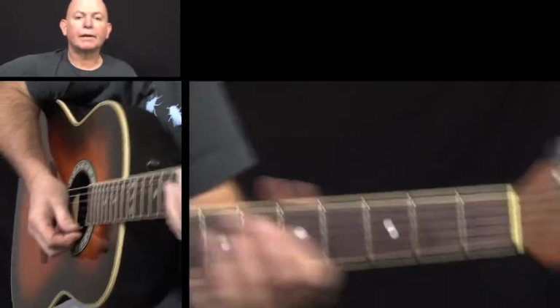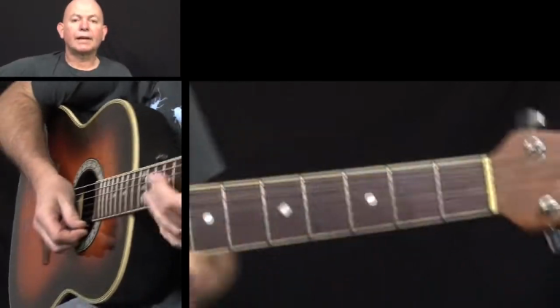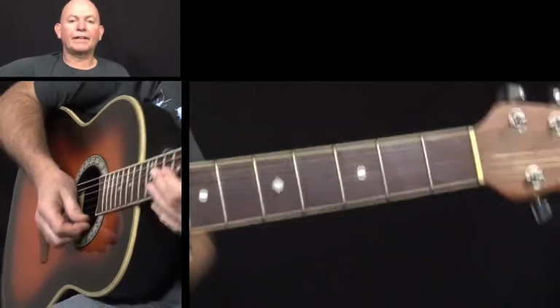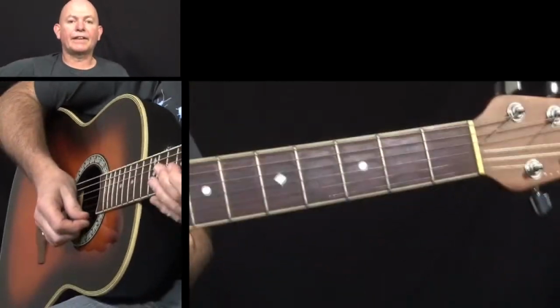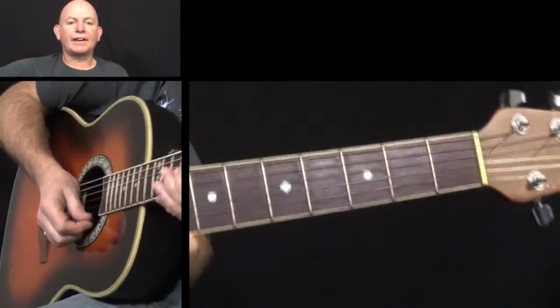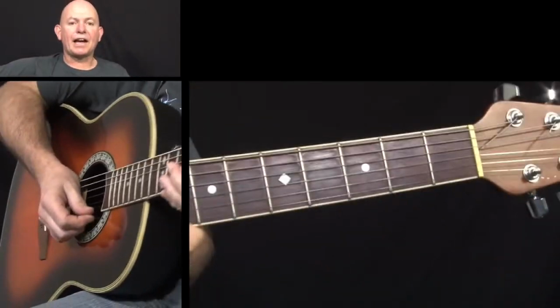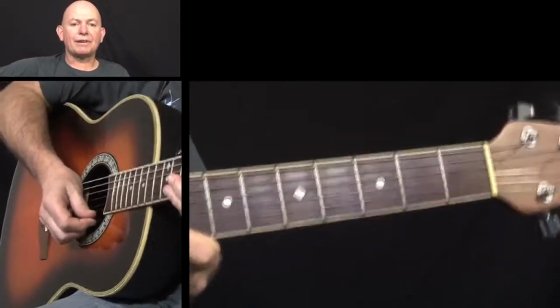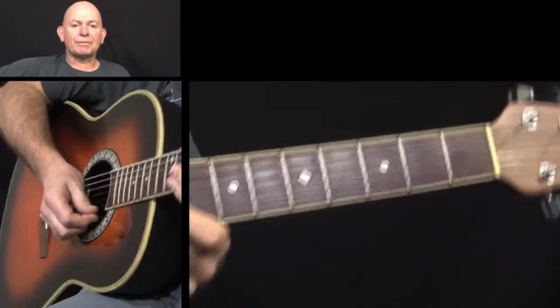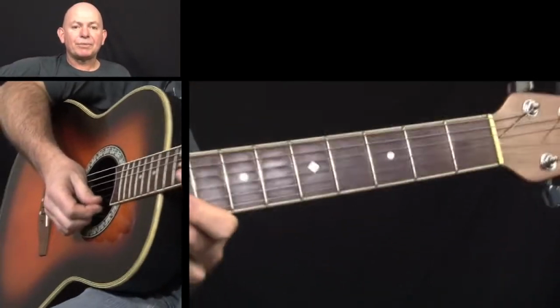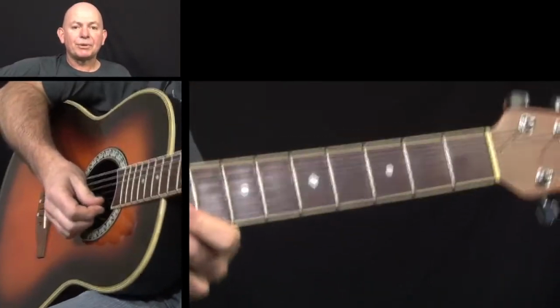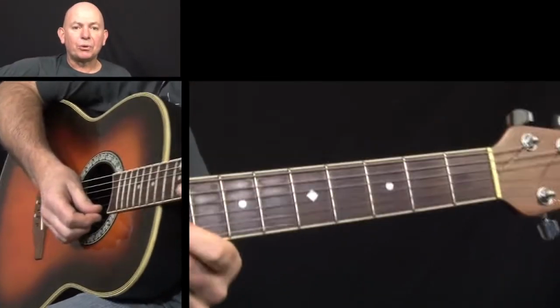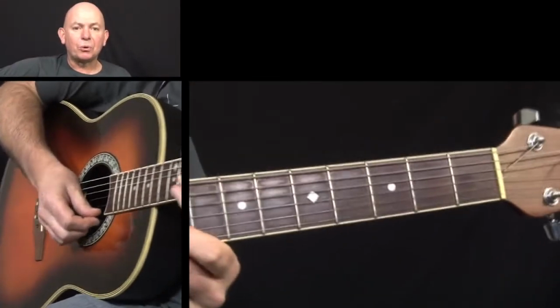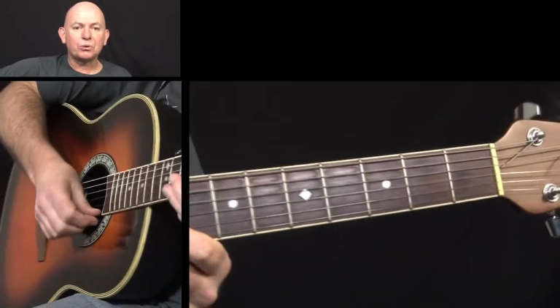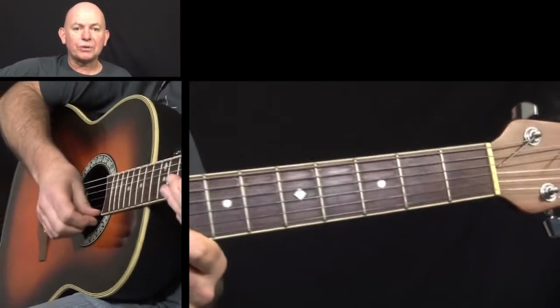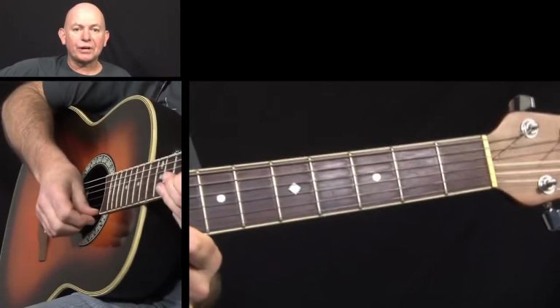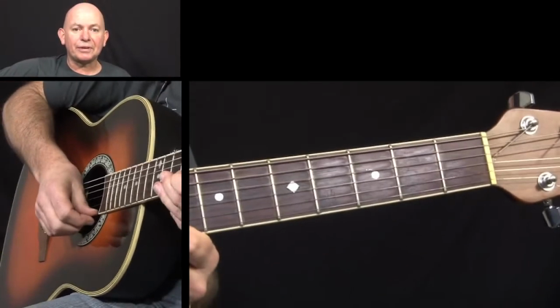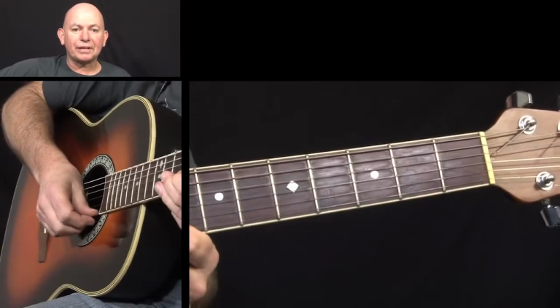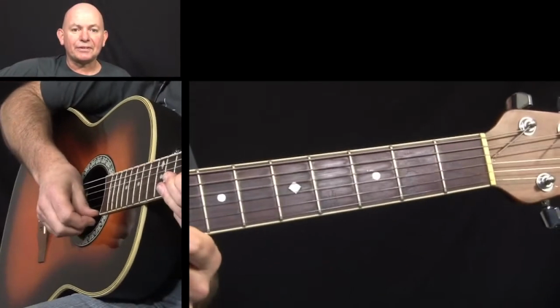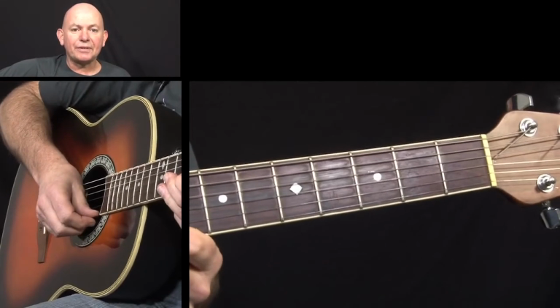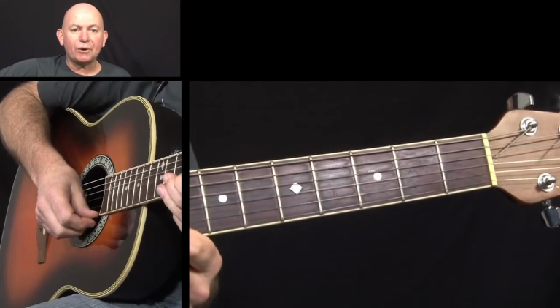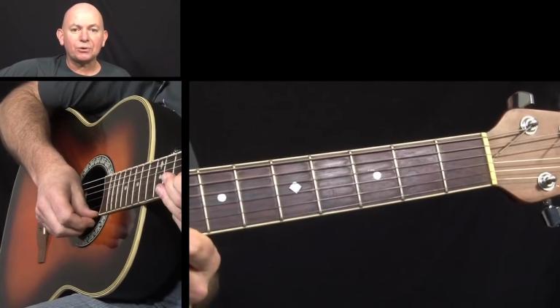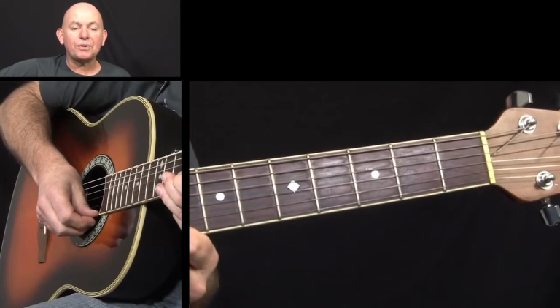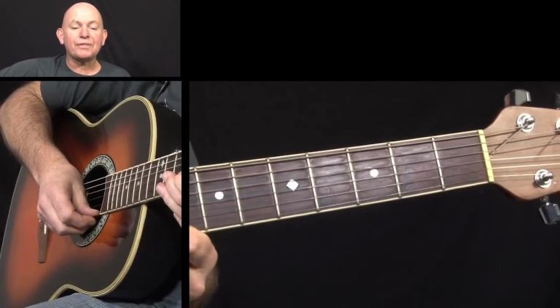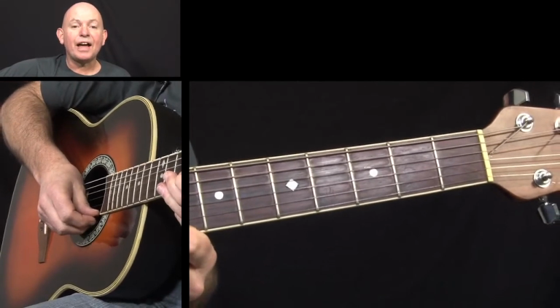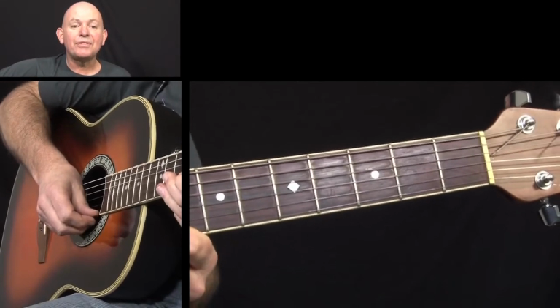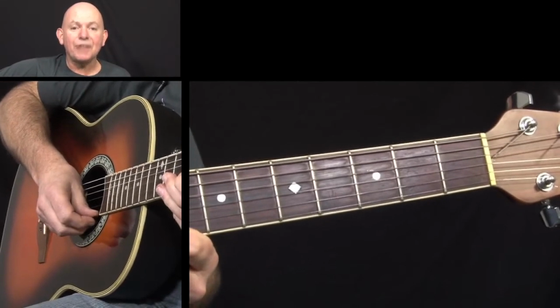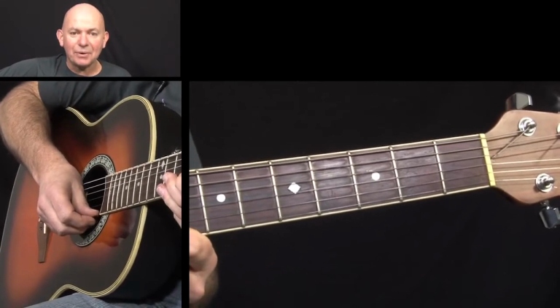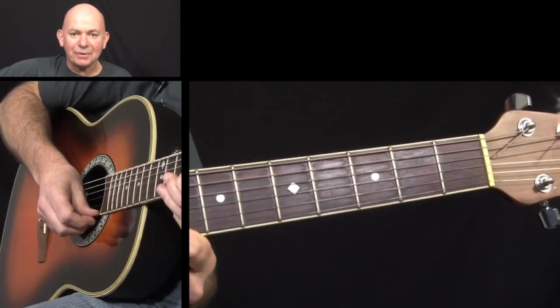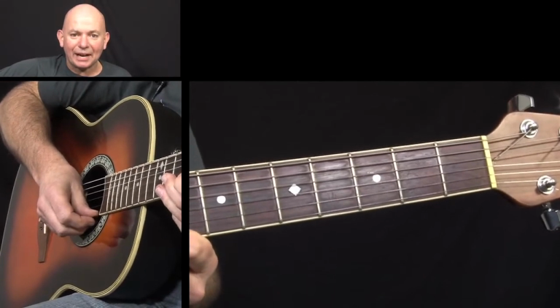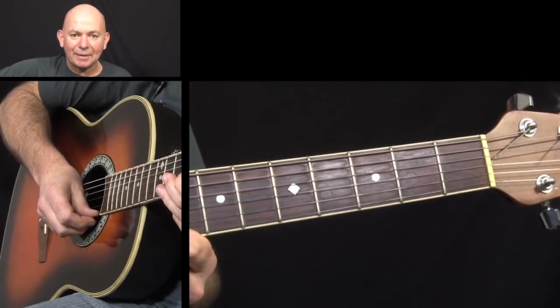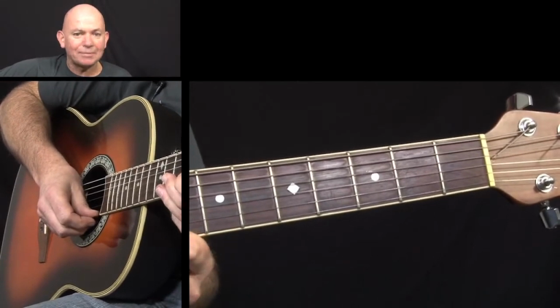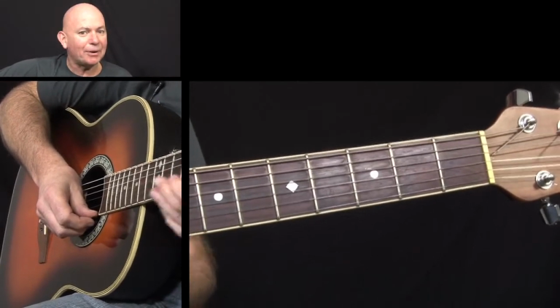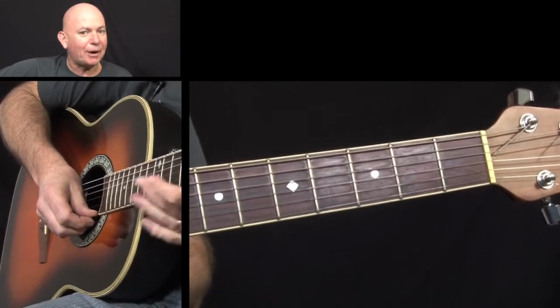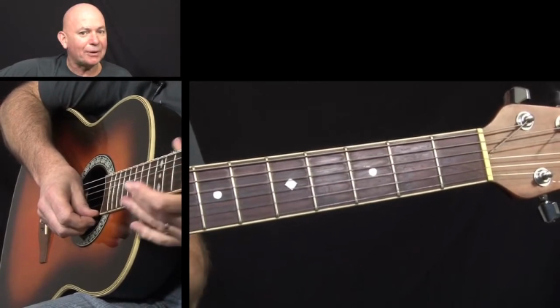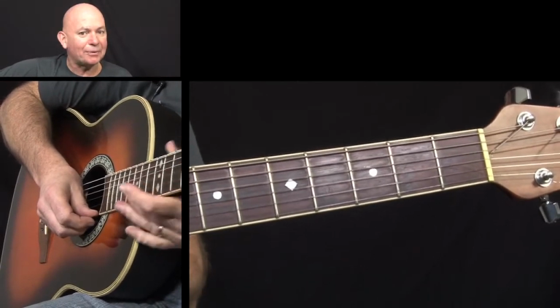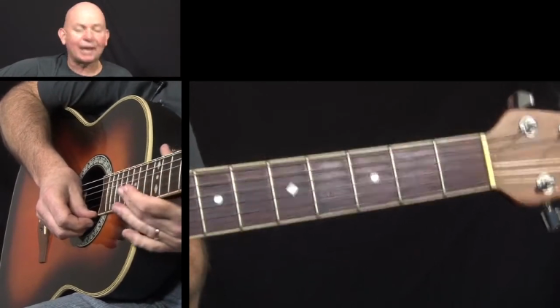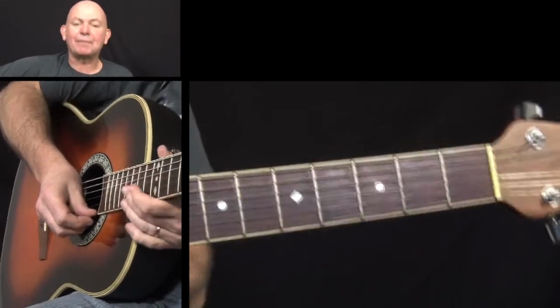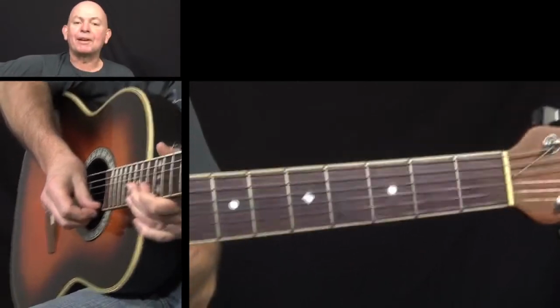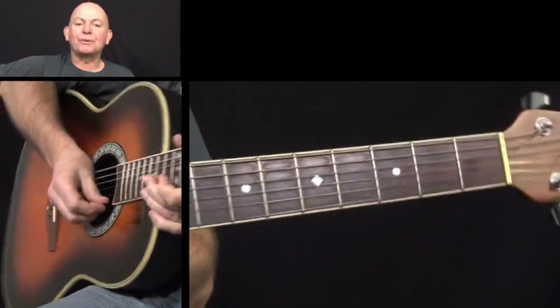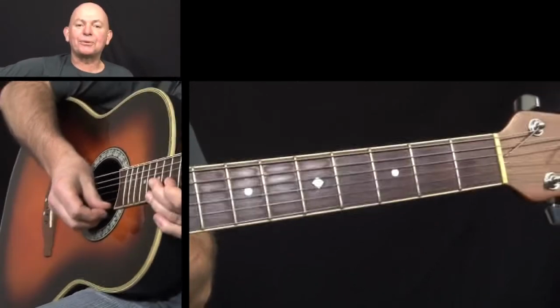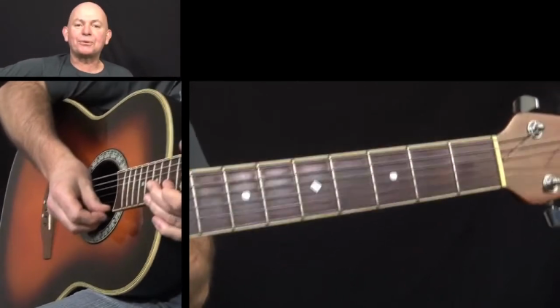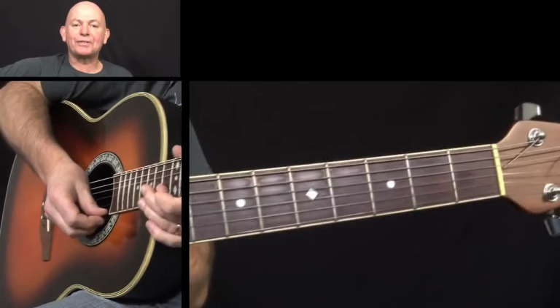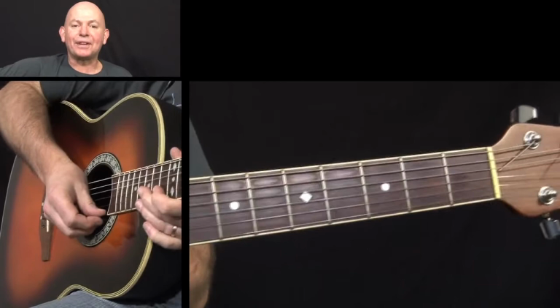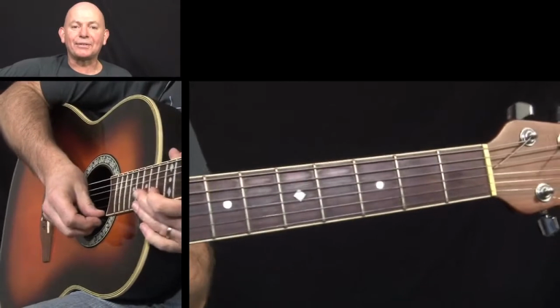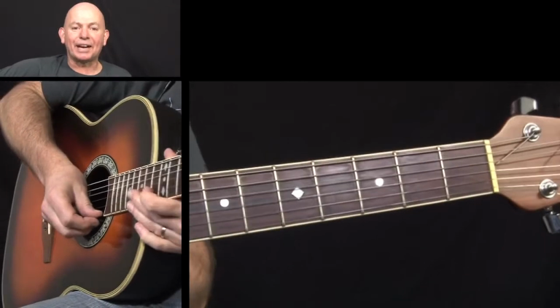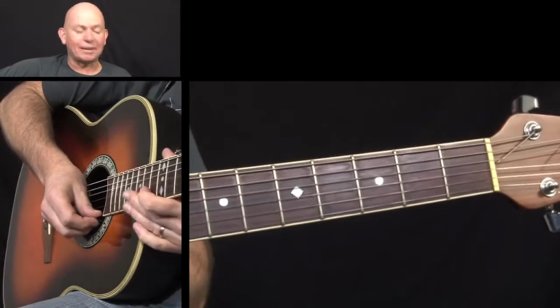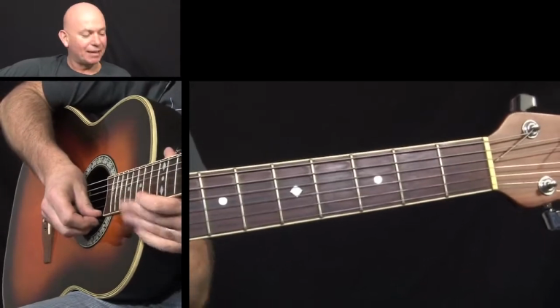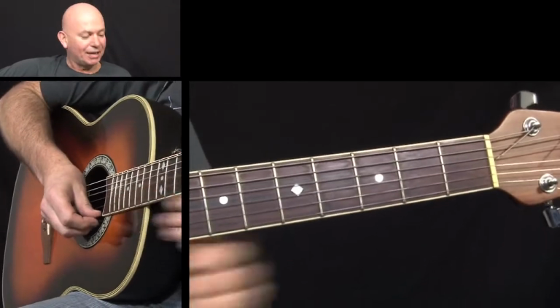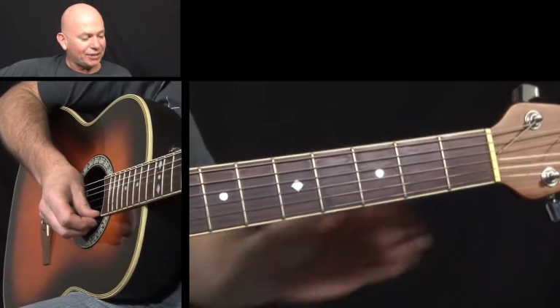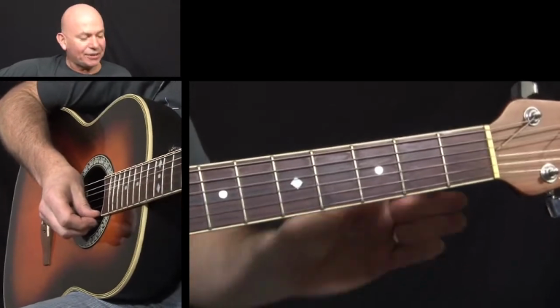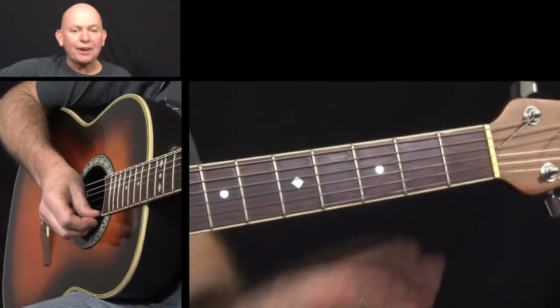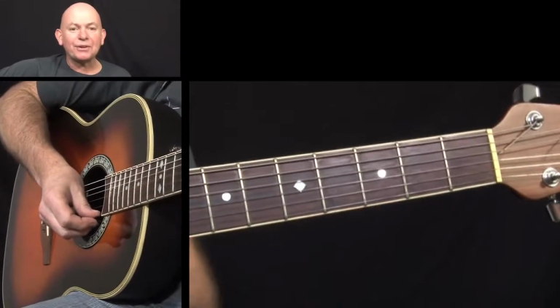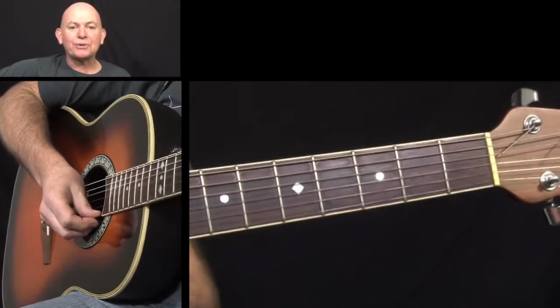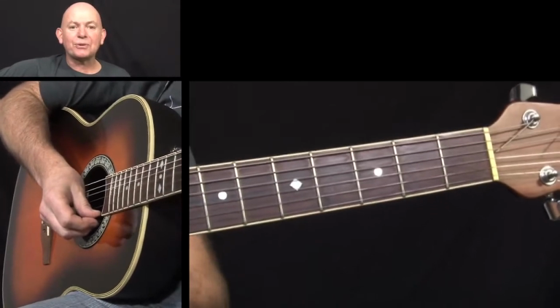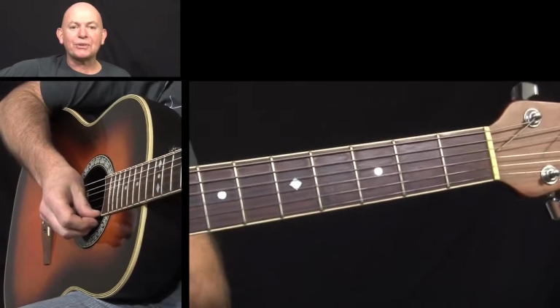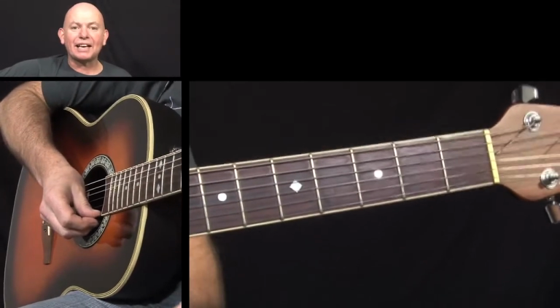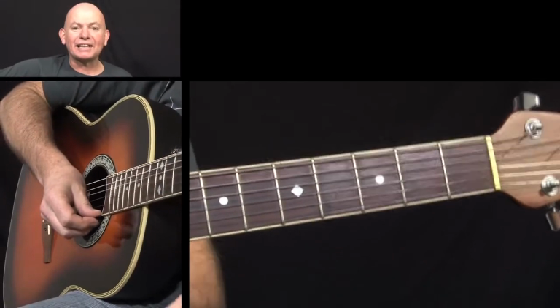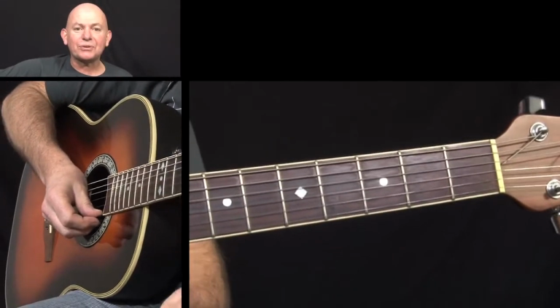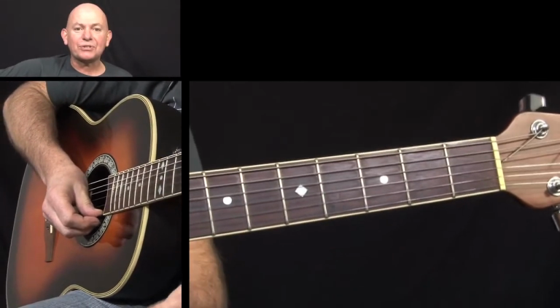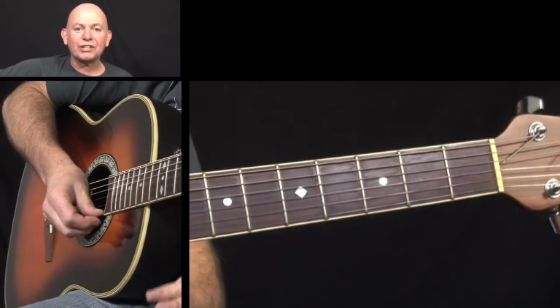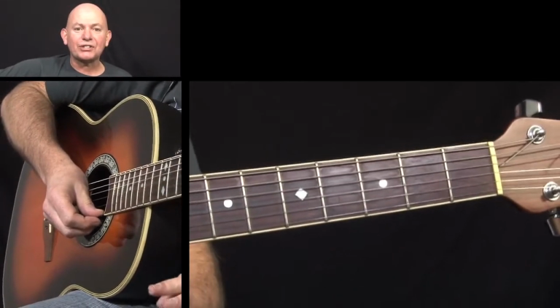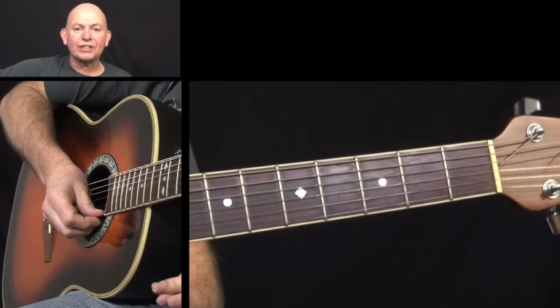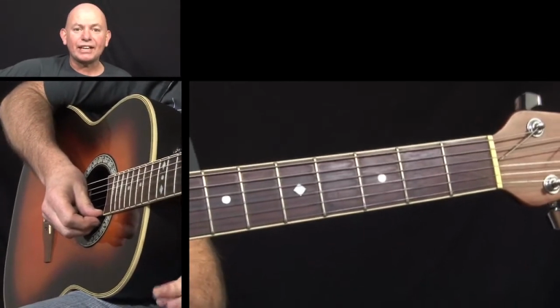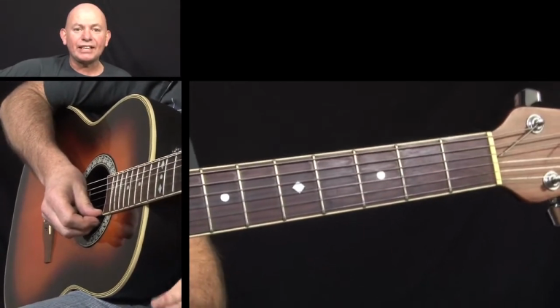And there you have it. Horsesworth no name. So I hope you enjoyed that little session there.